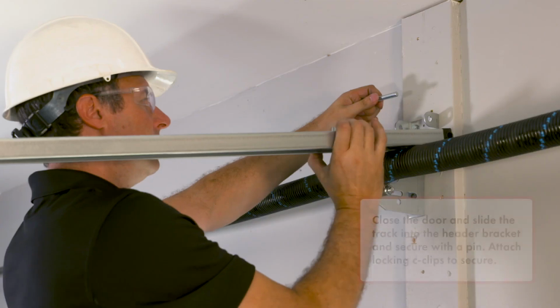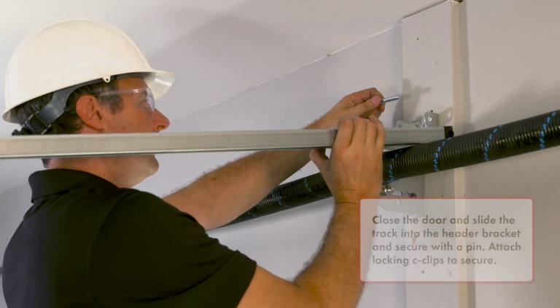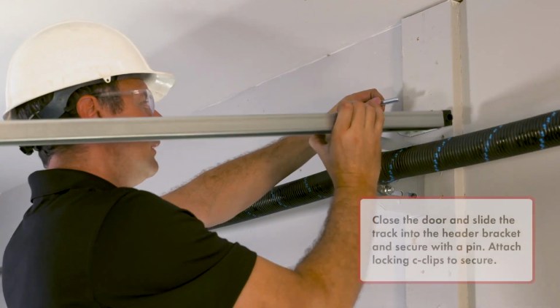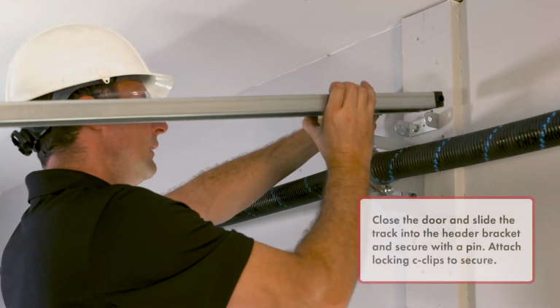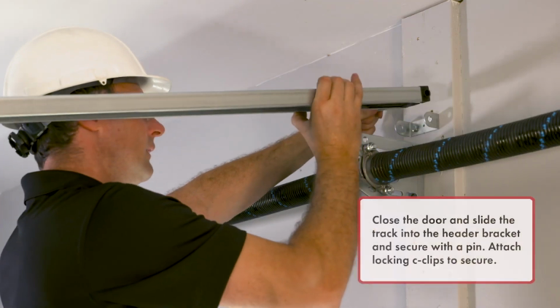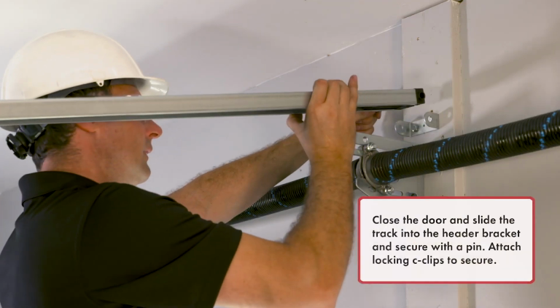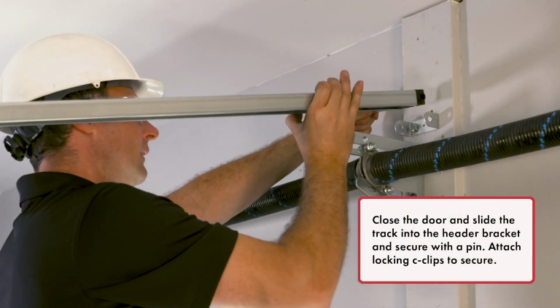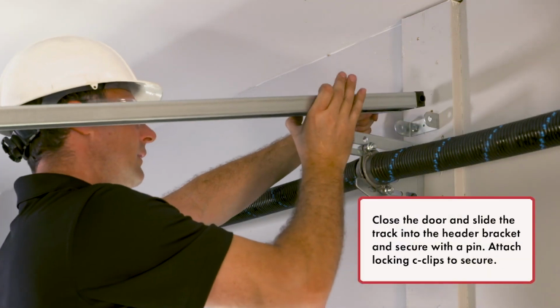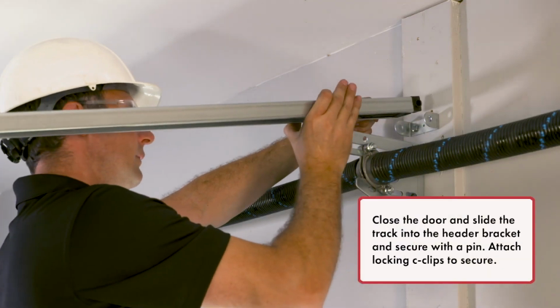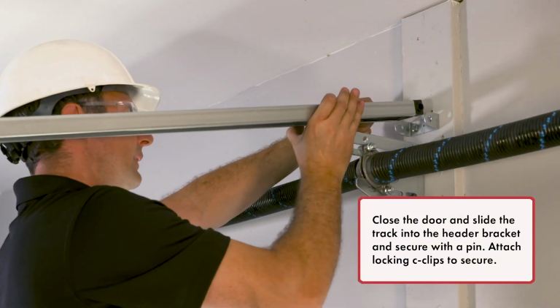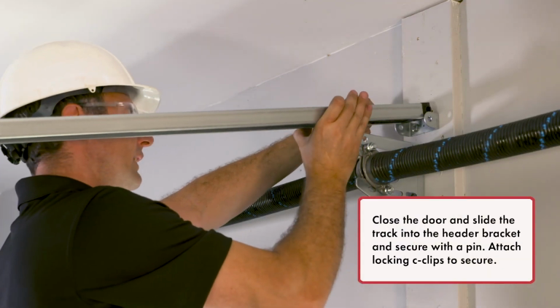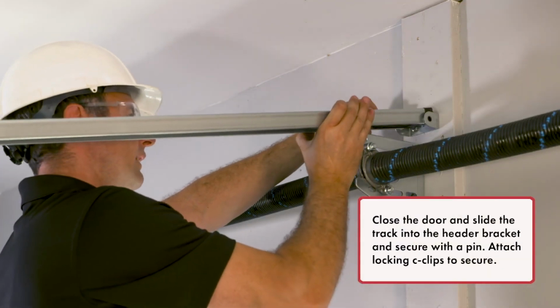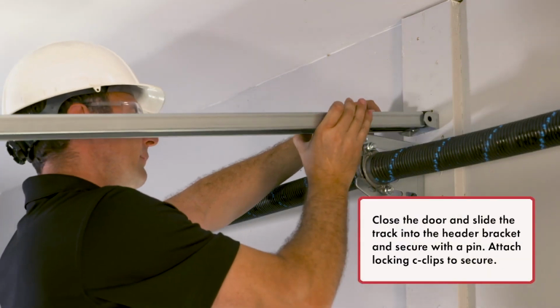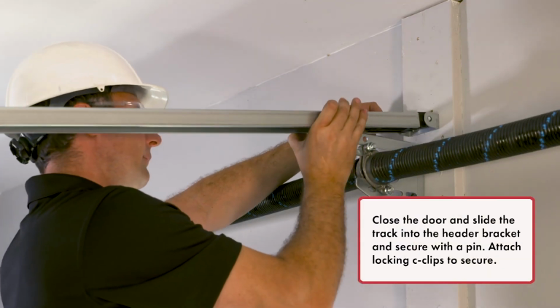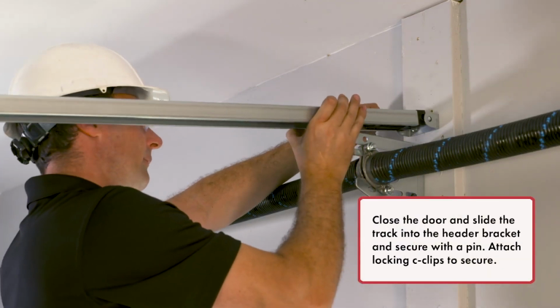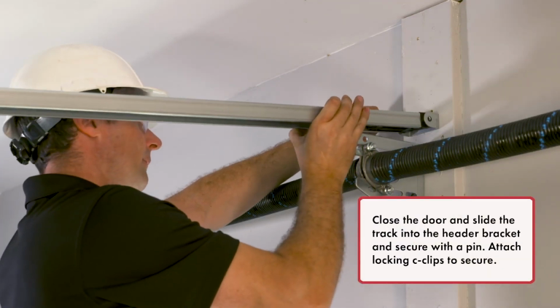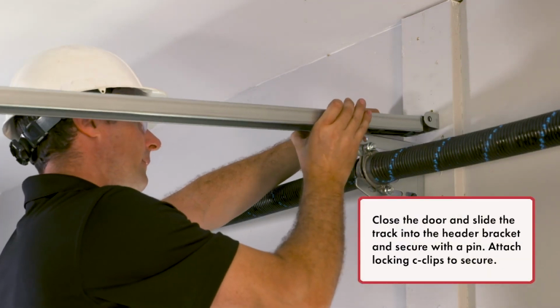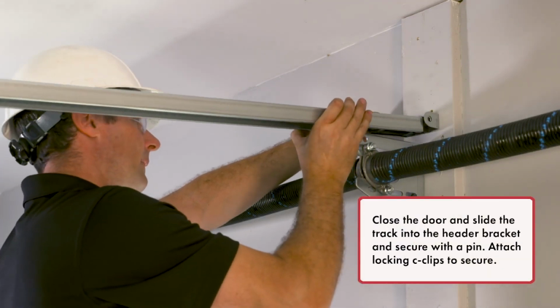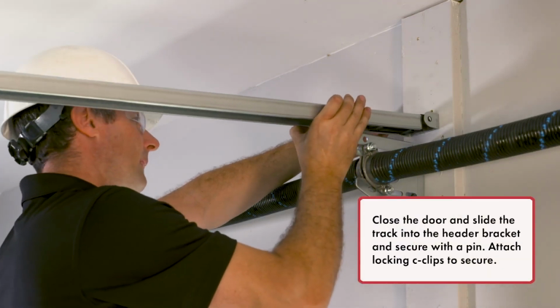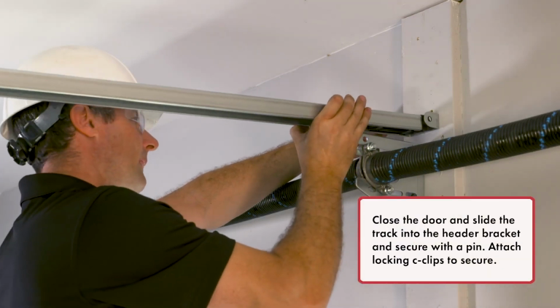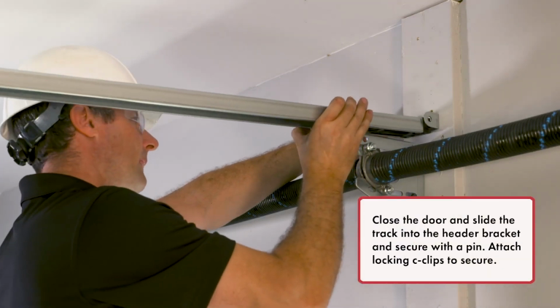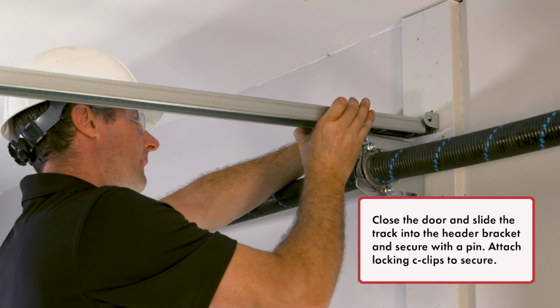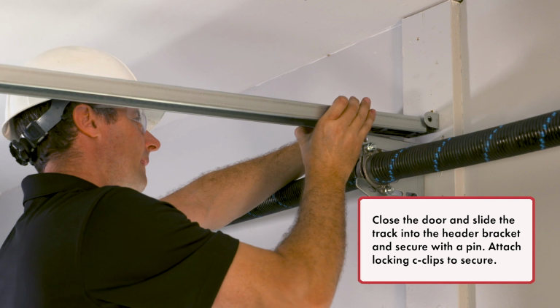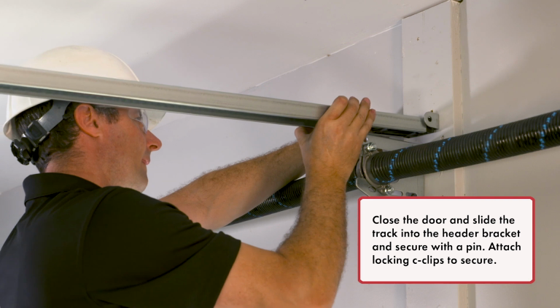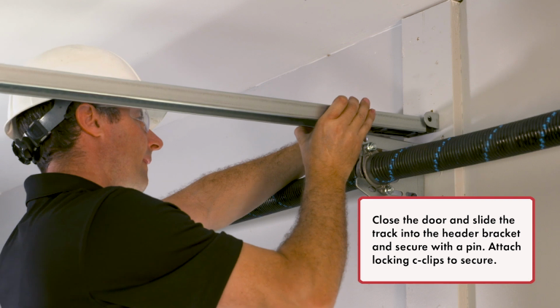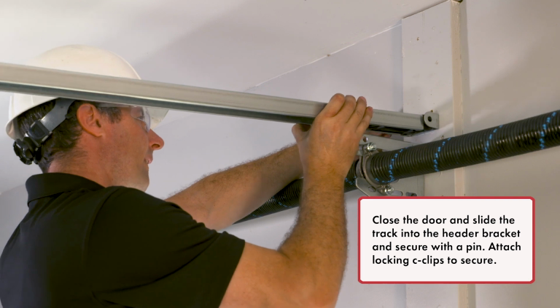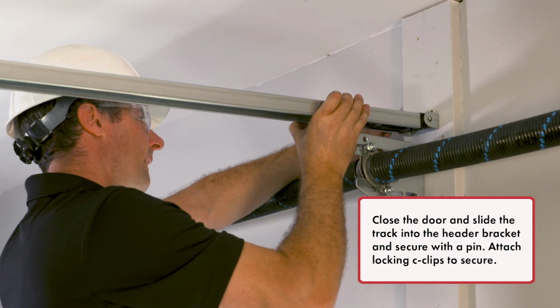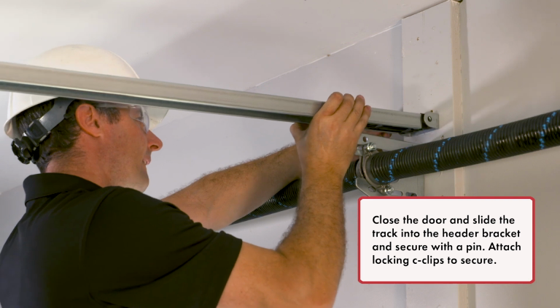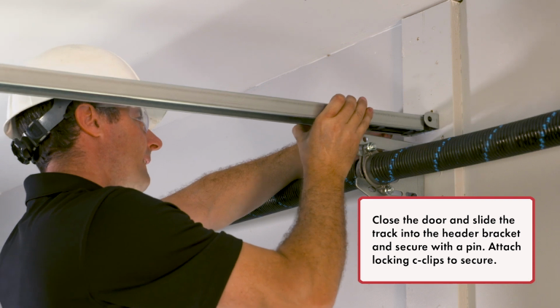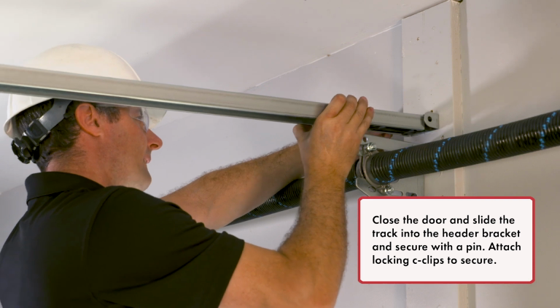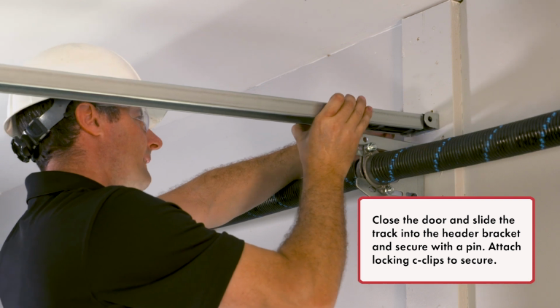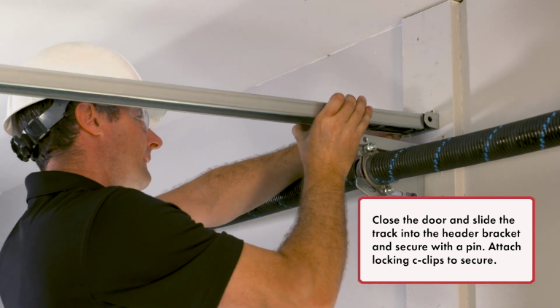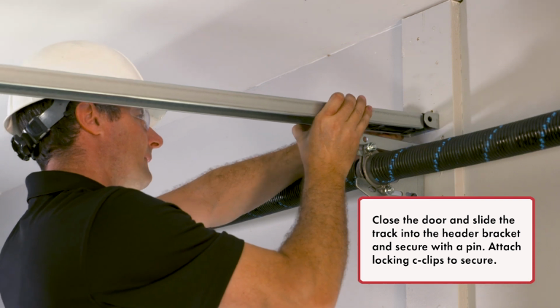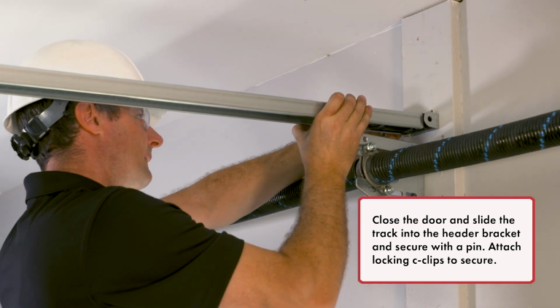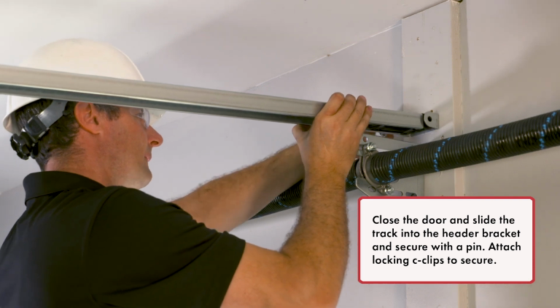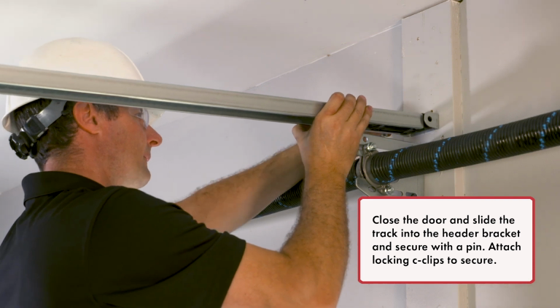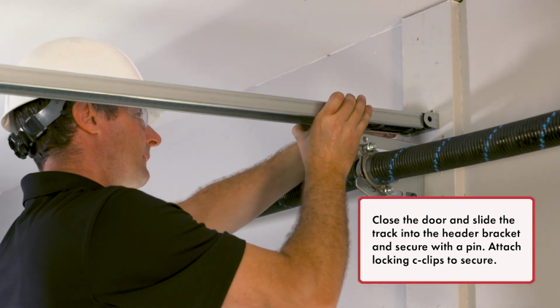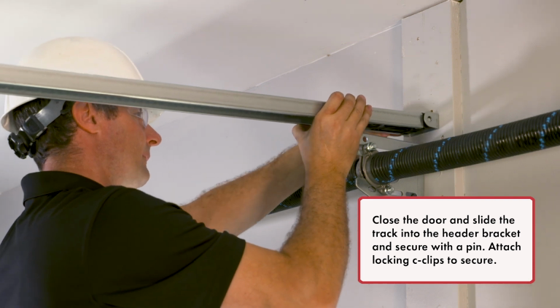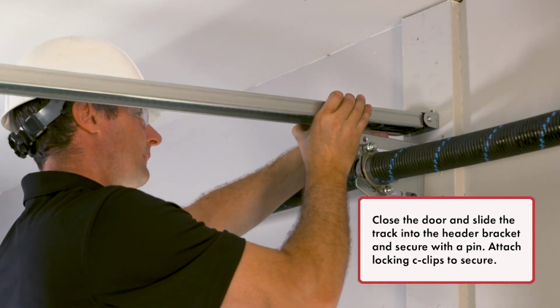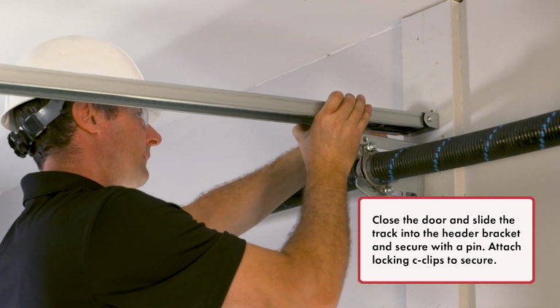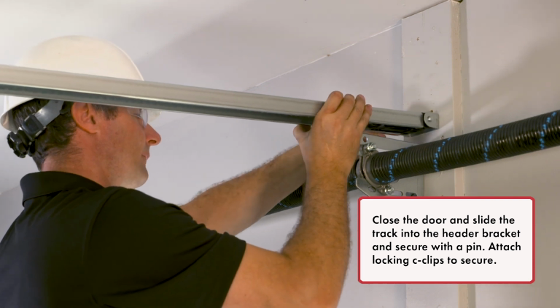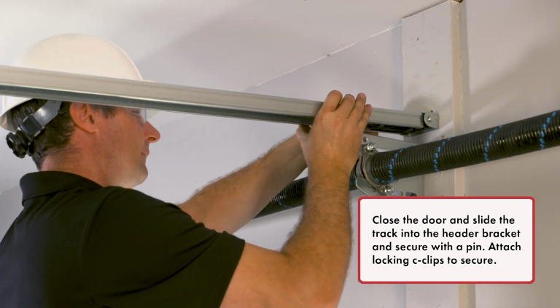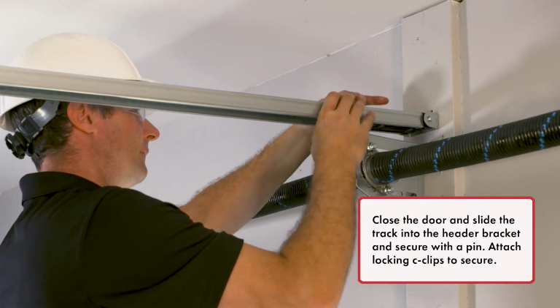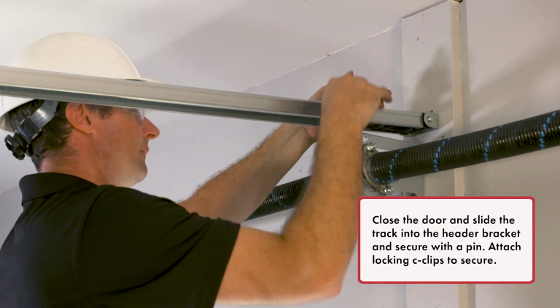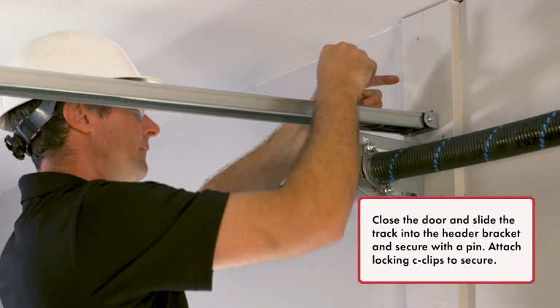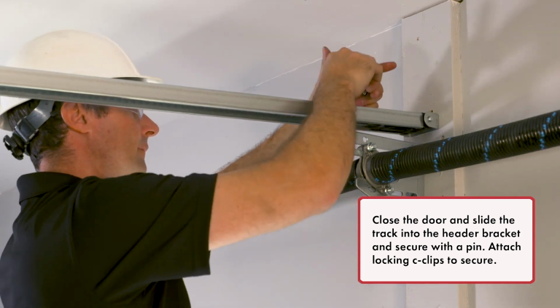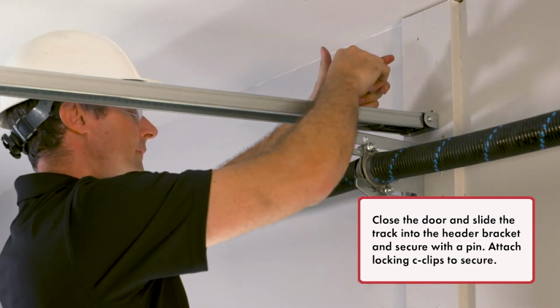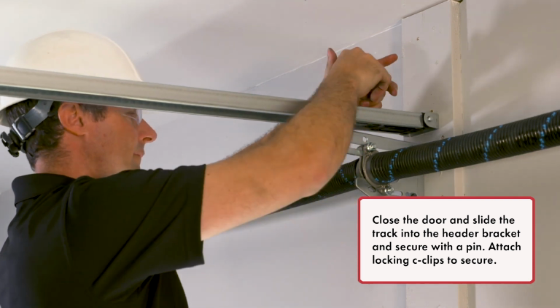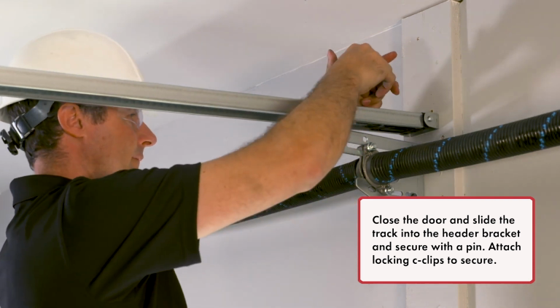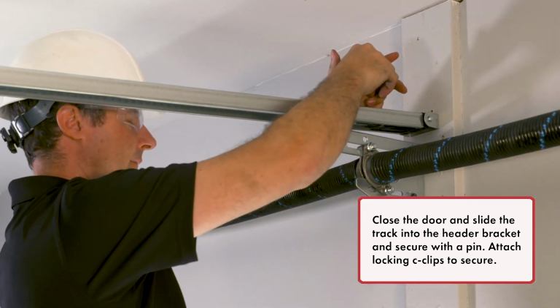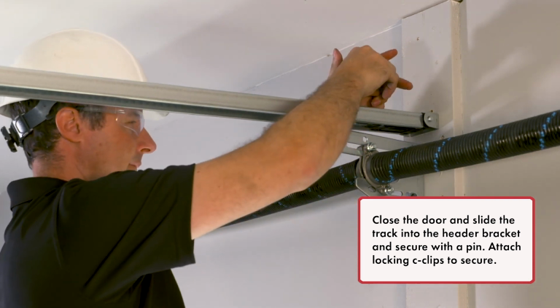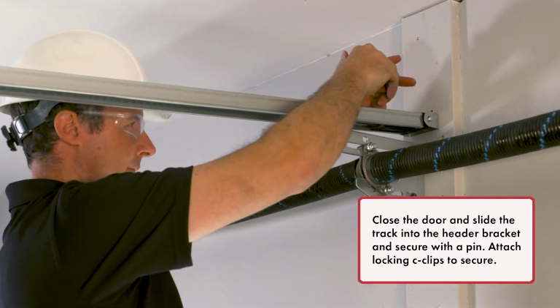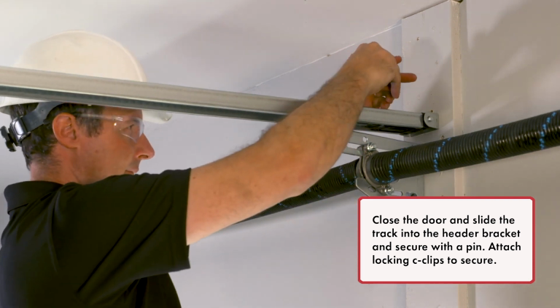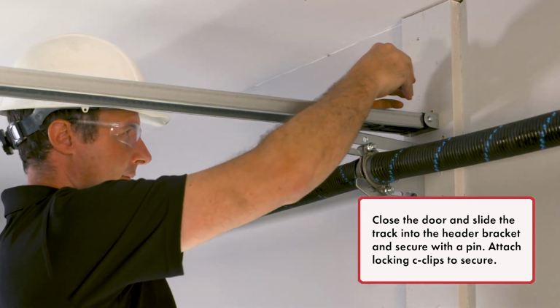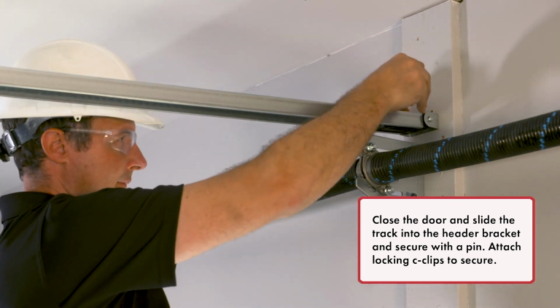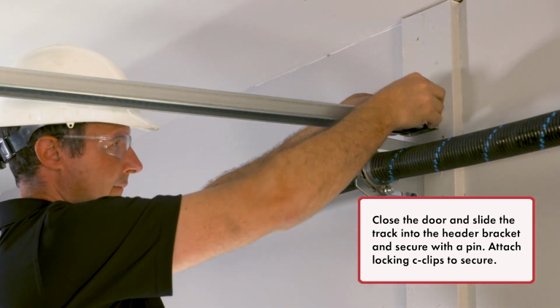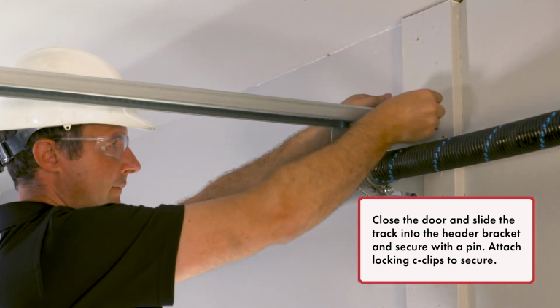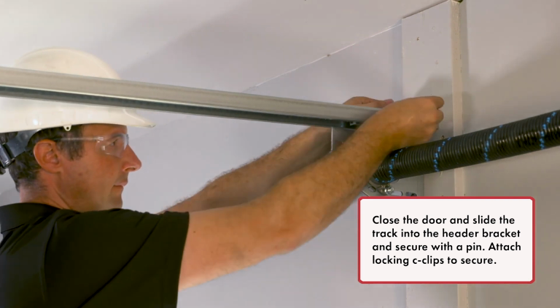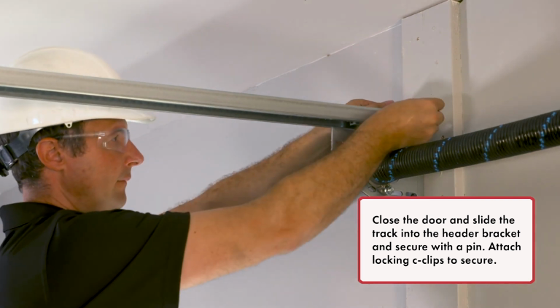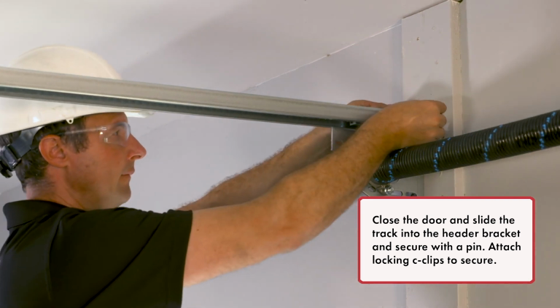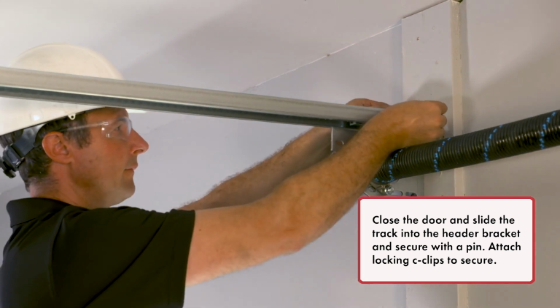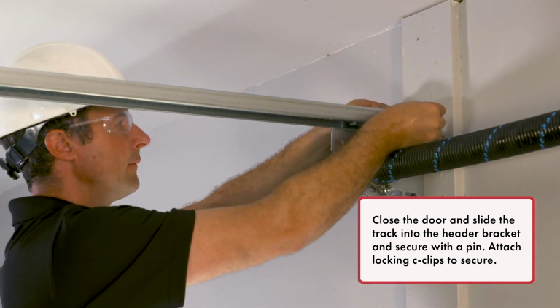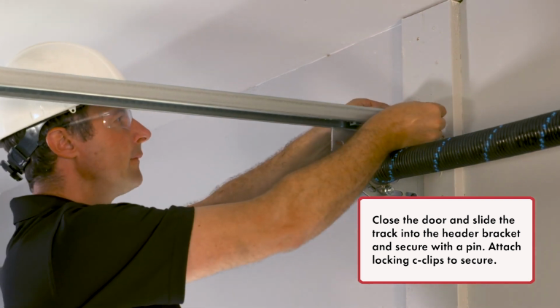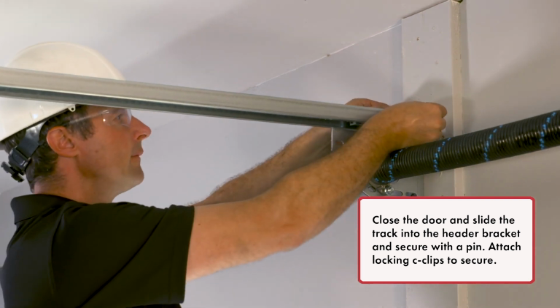Close the door and slide the track into the header bracket and secure with the pin. Attach locking C-clips to secure.